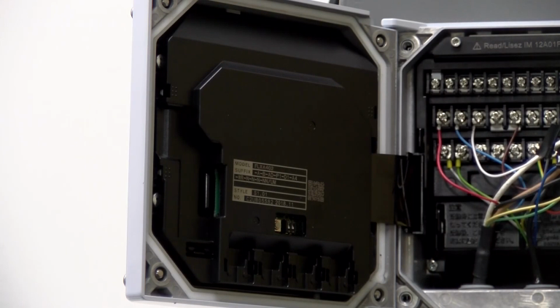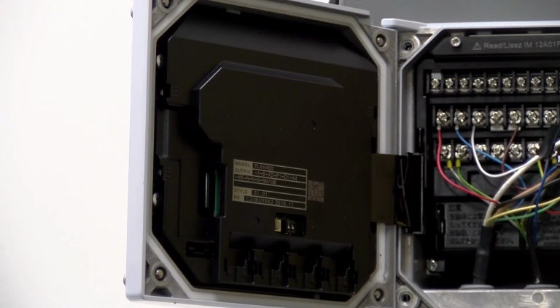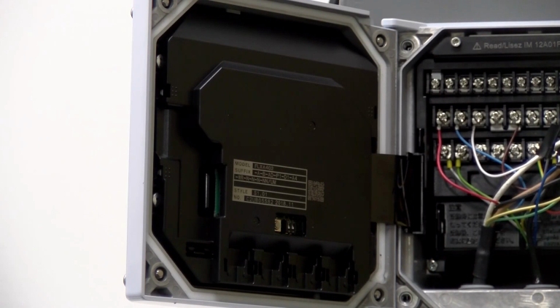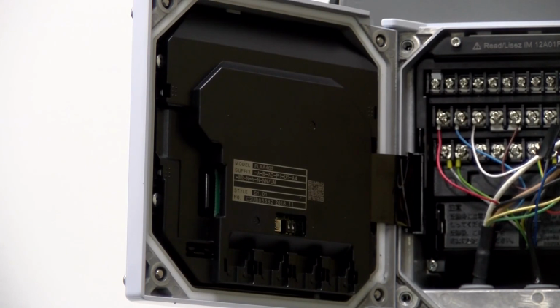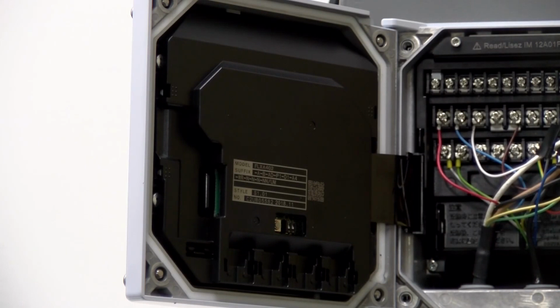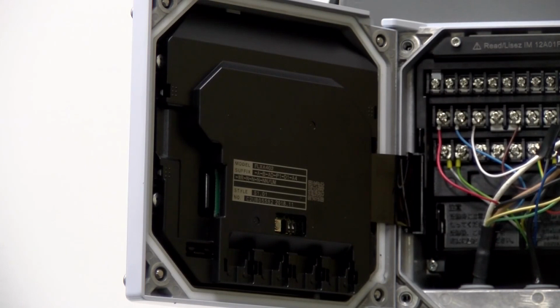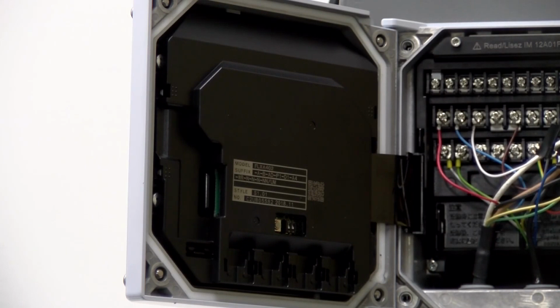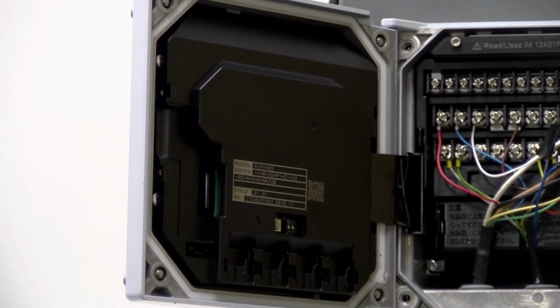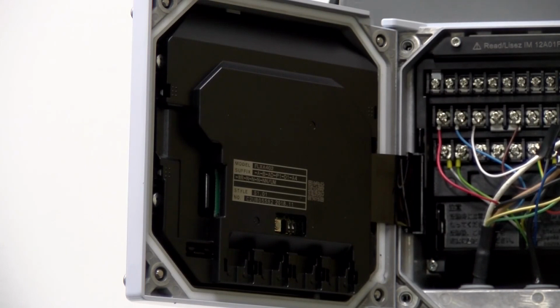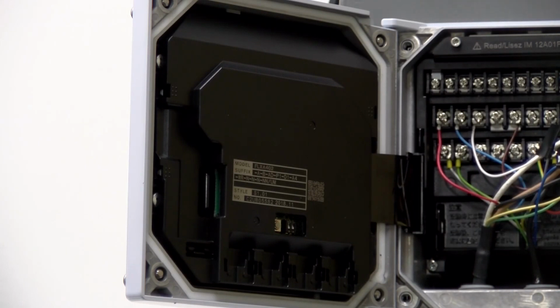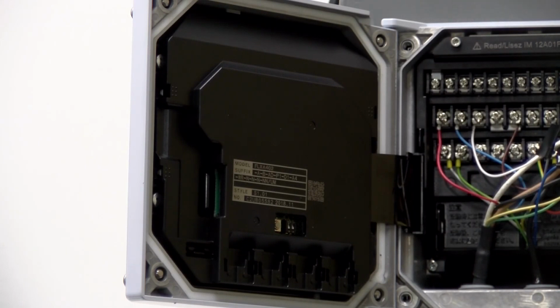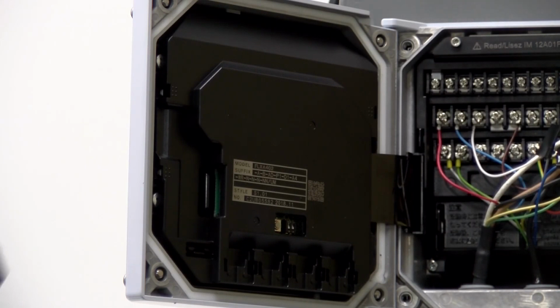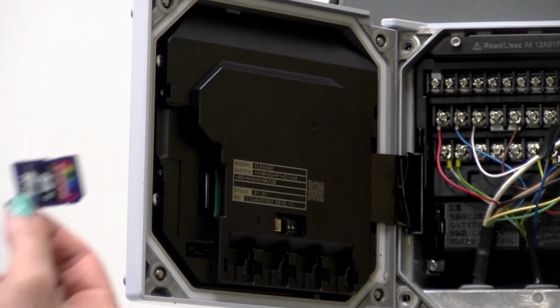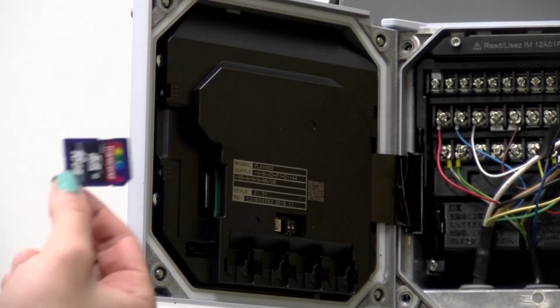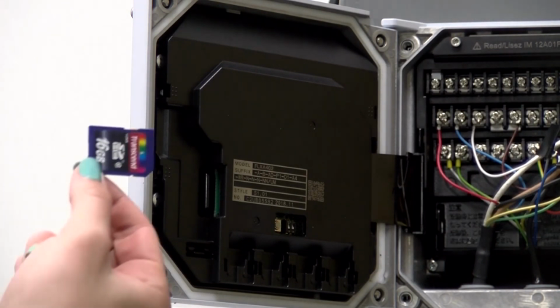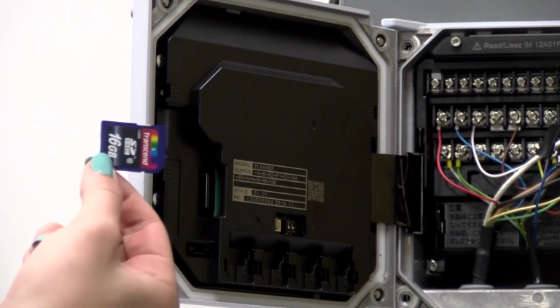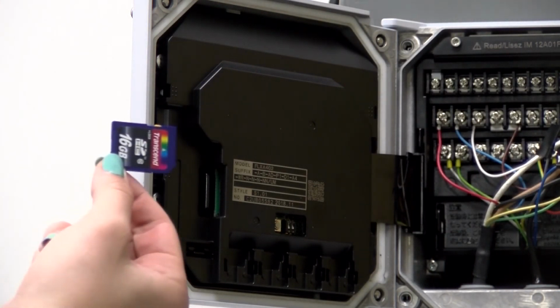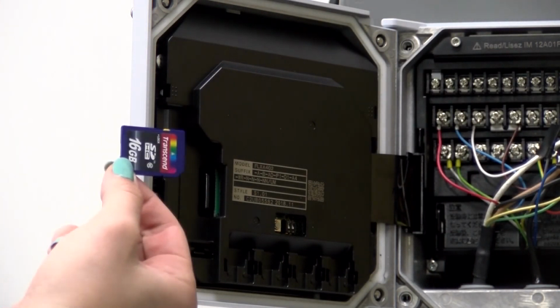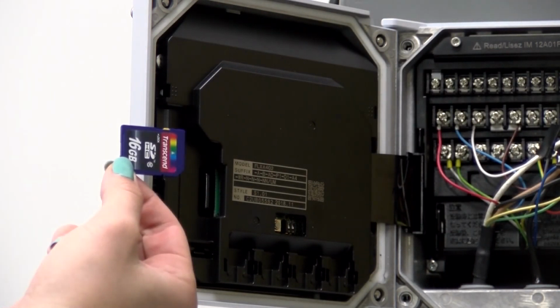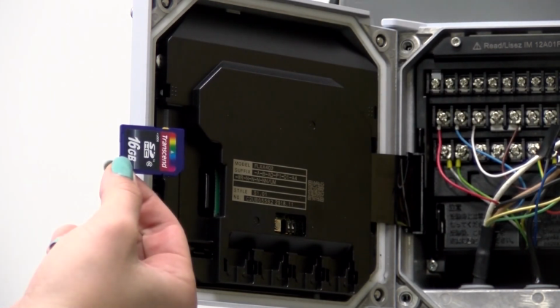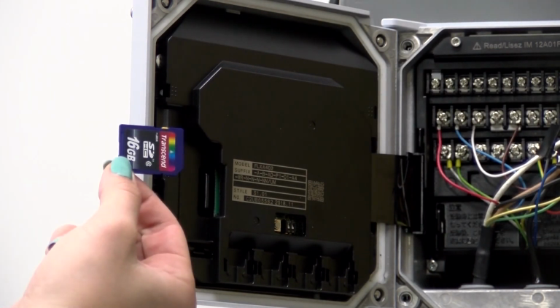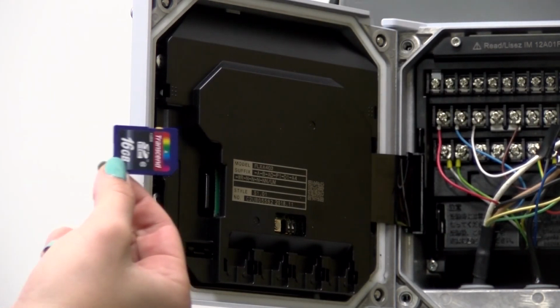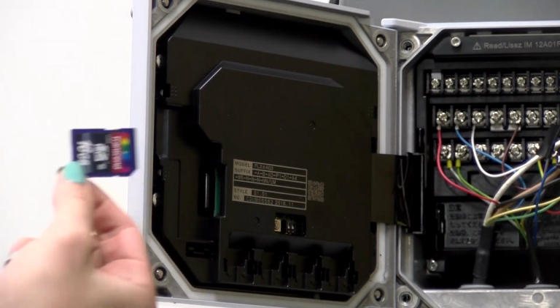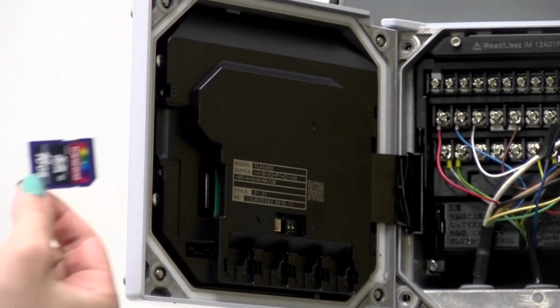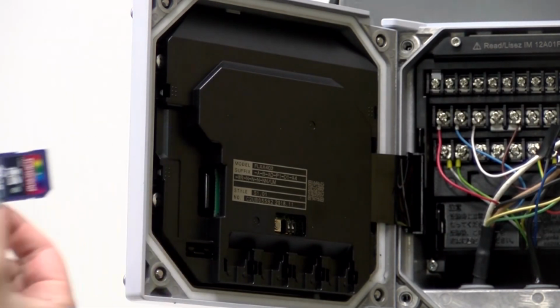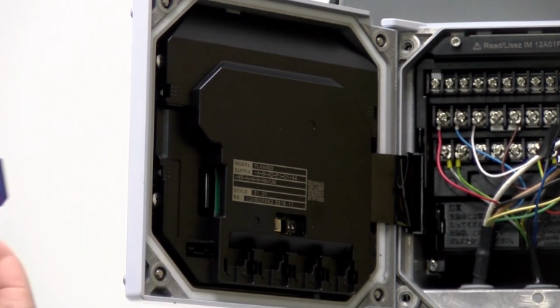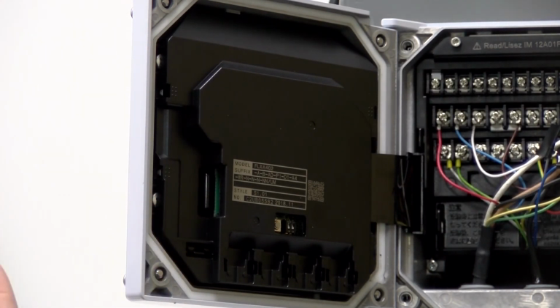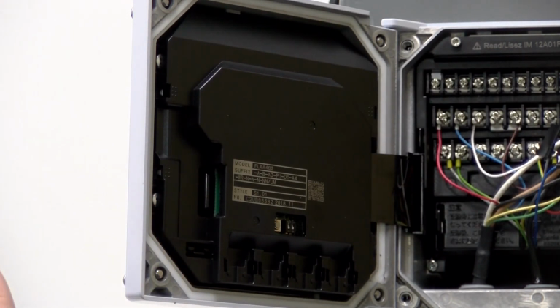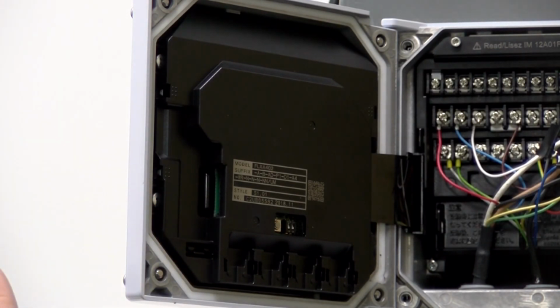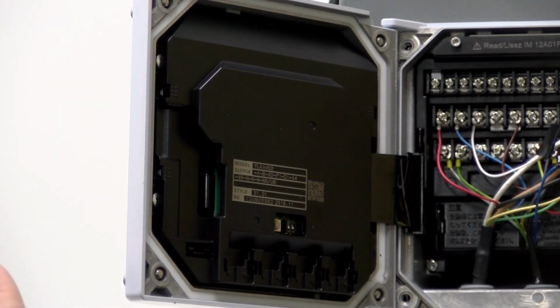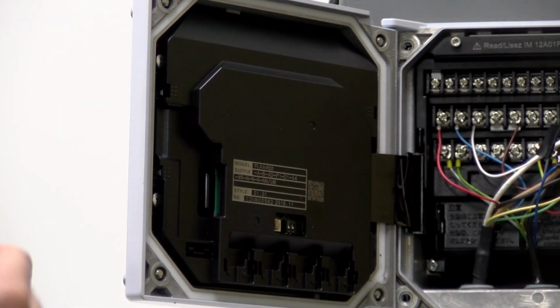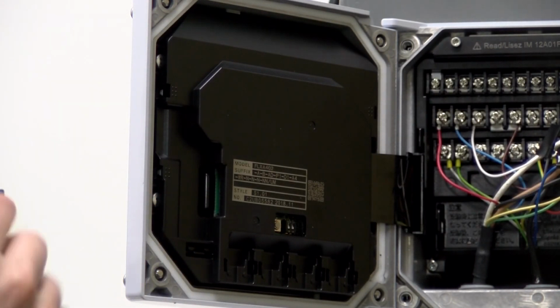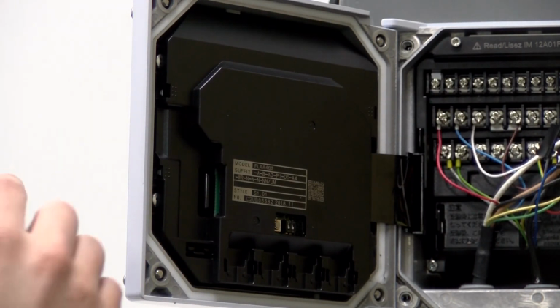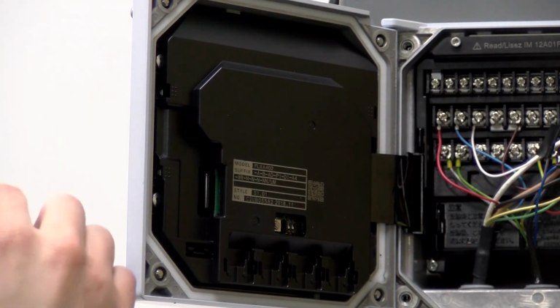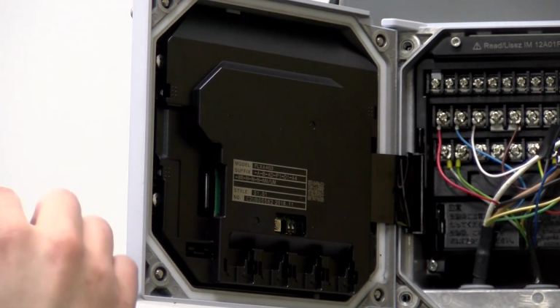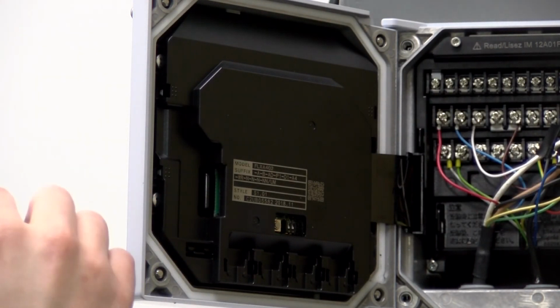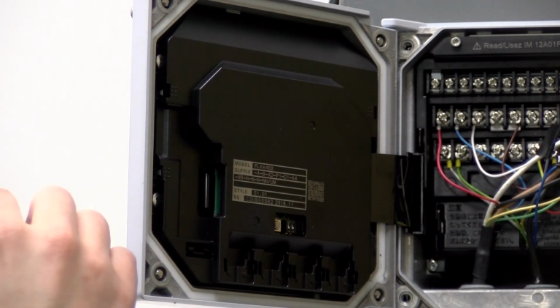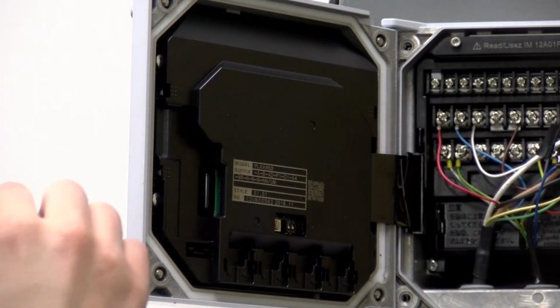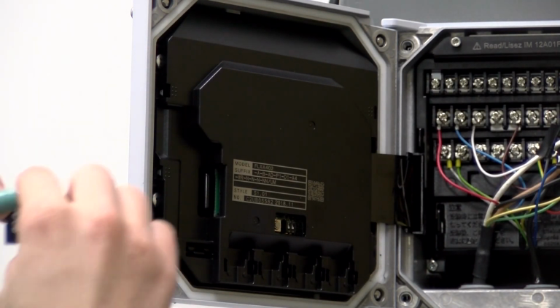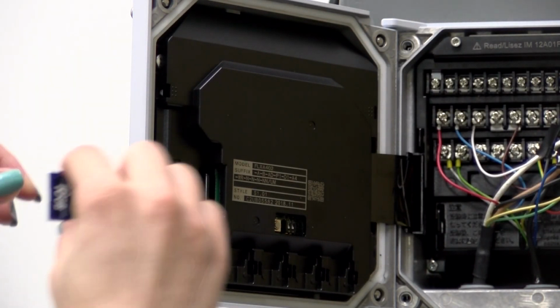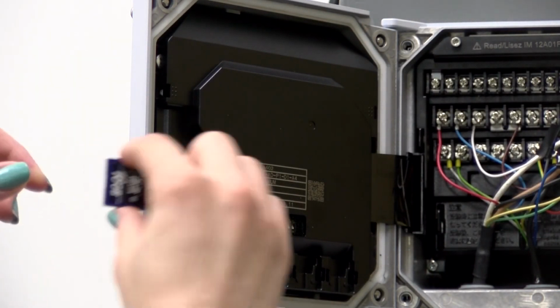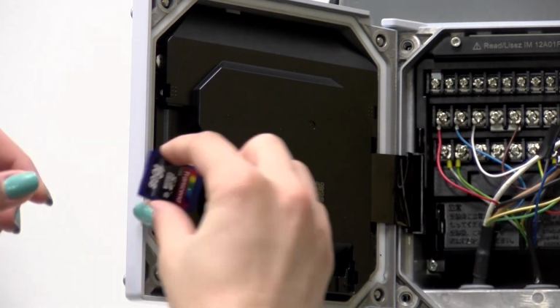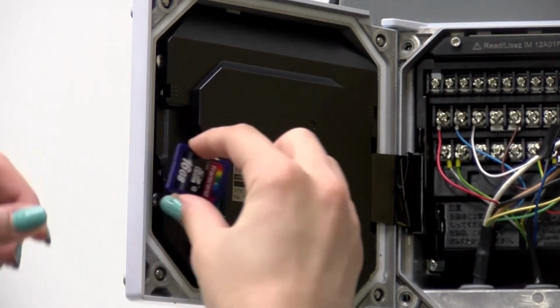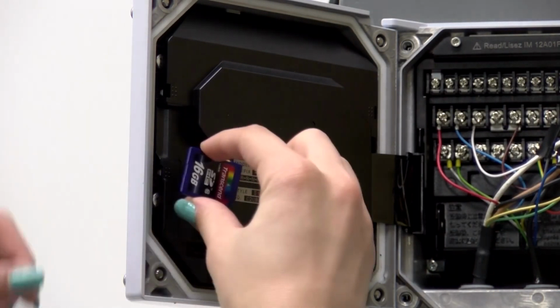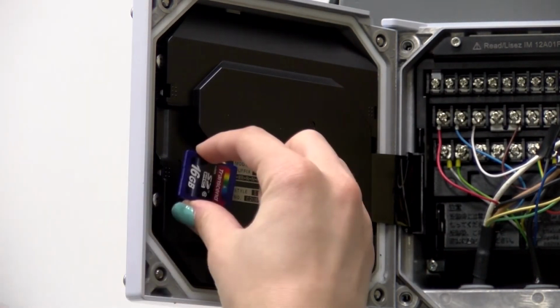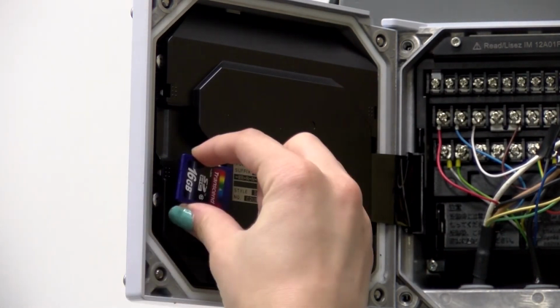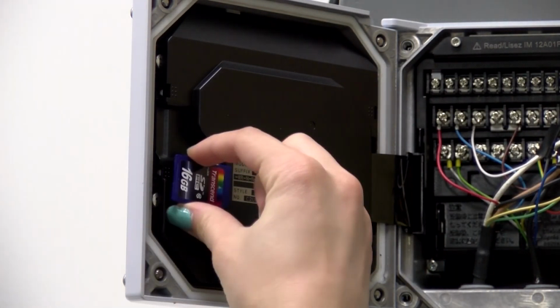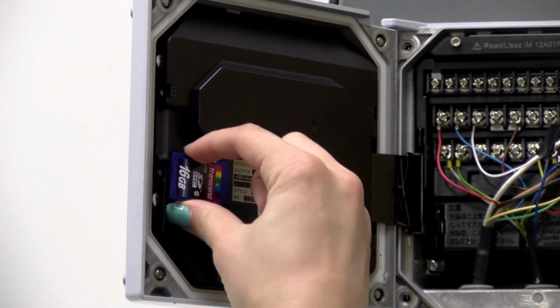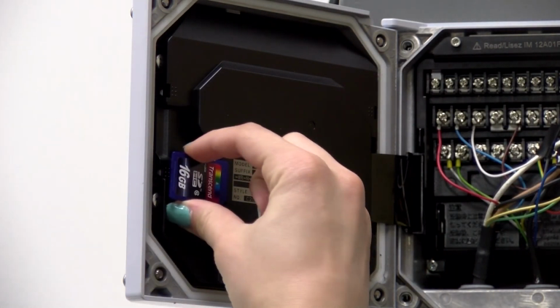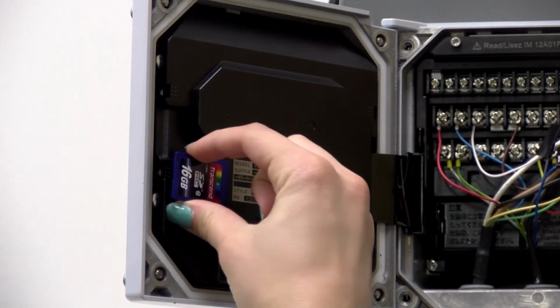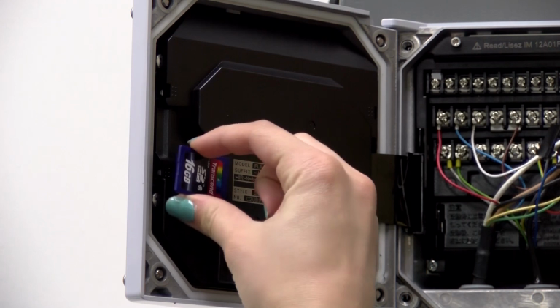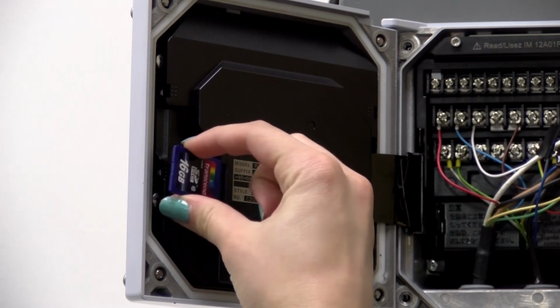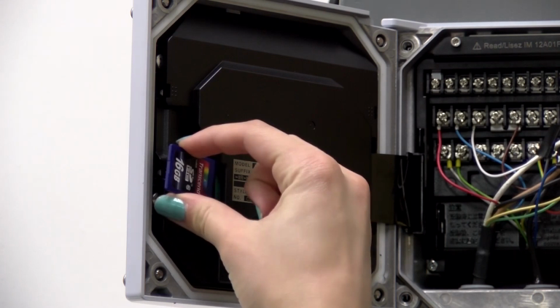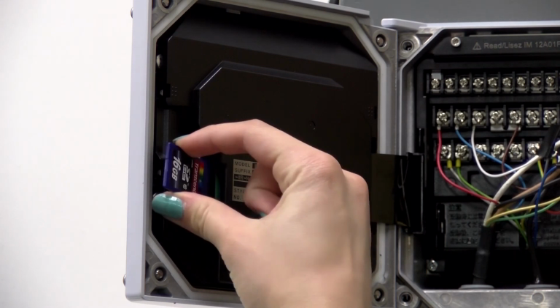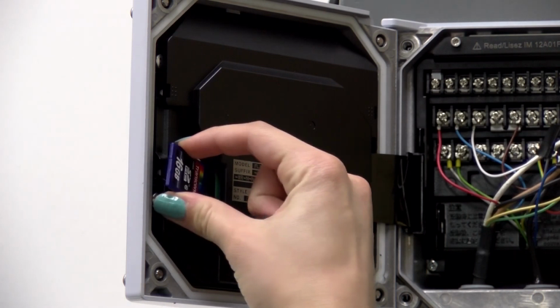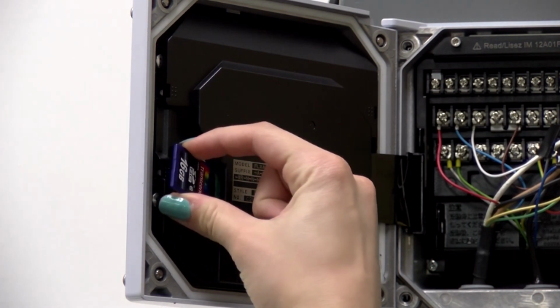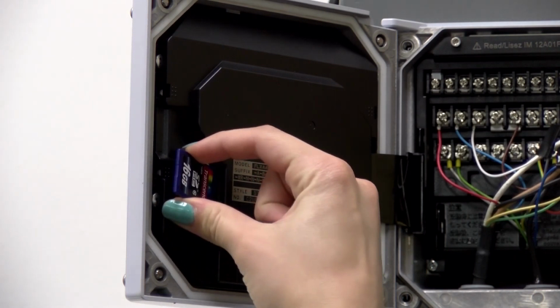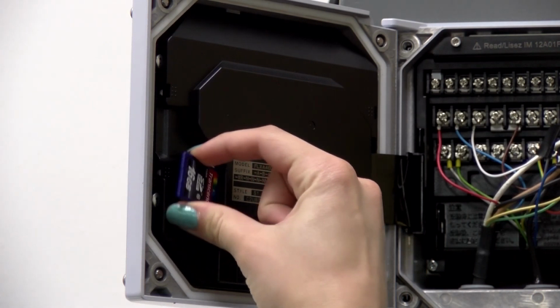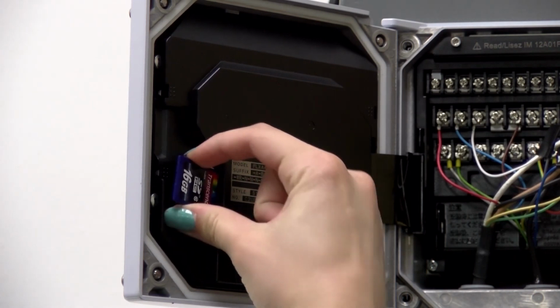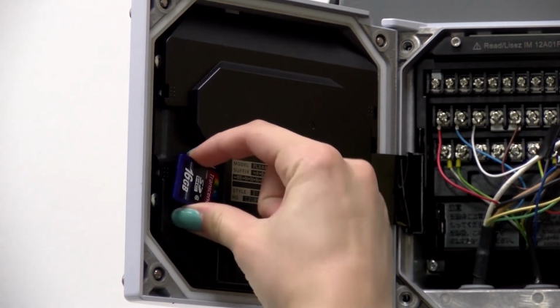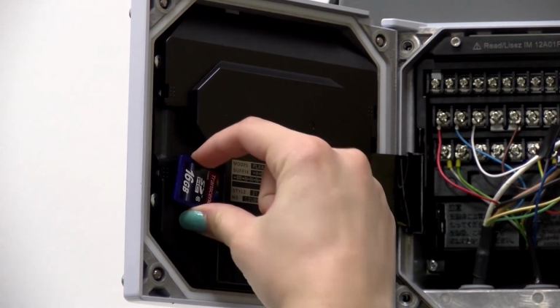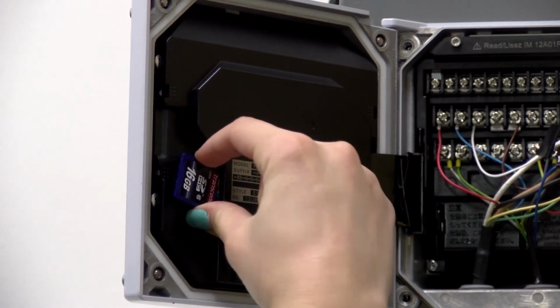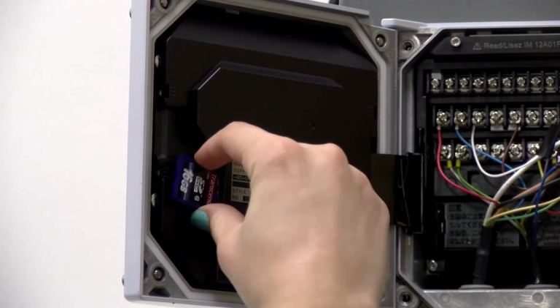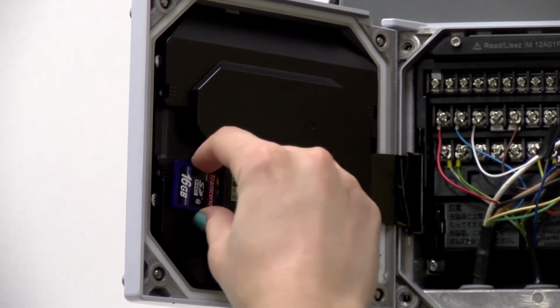To insert the SD card in the unit, first open the door and then insert it correctly right here.